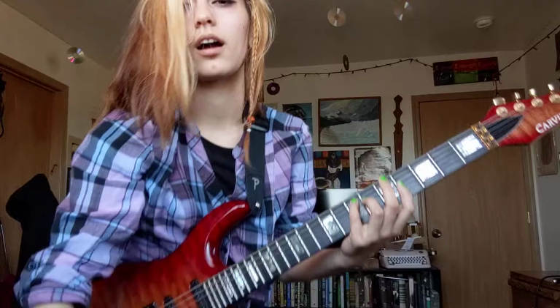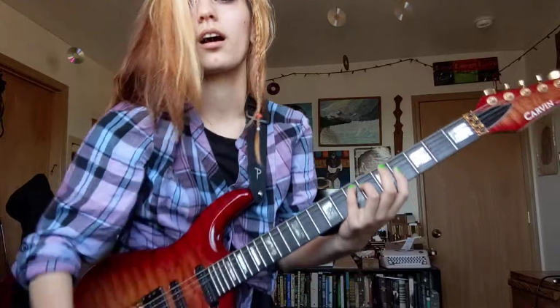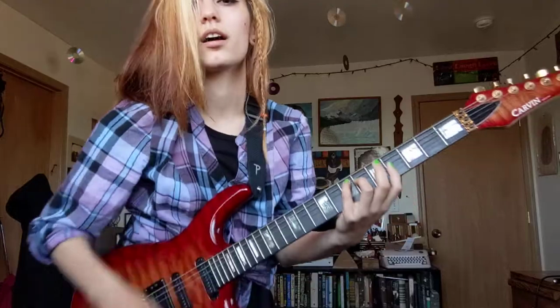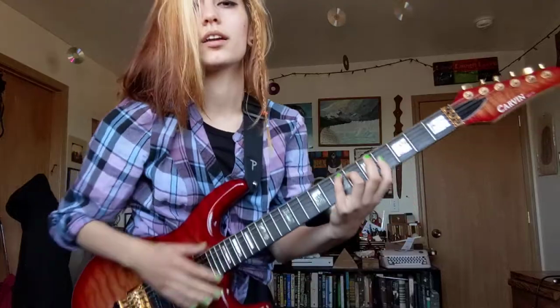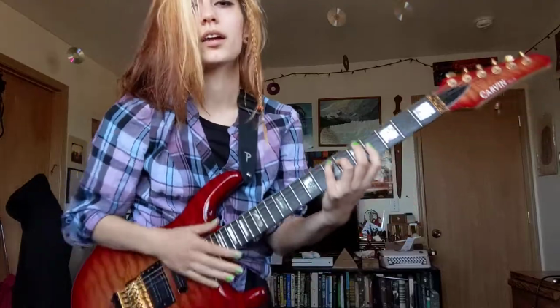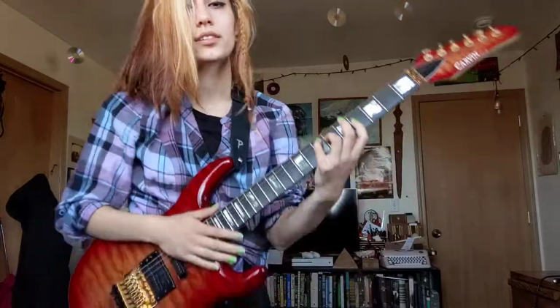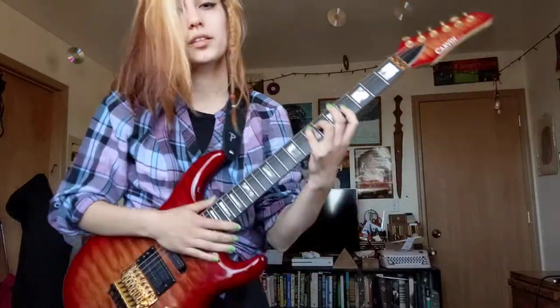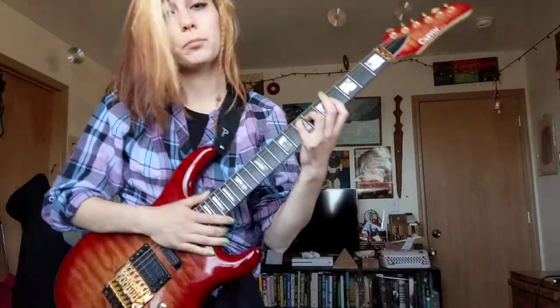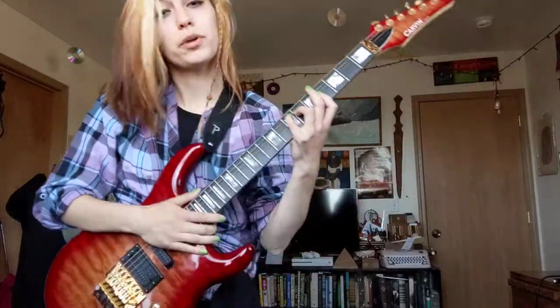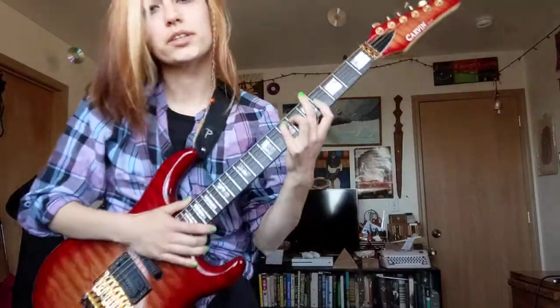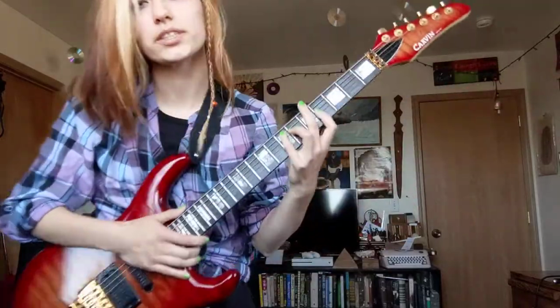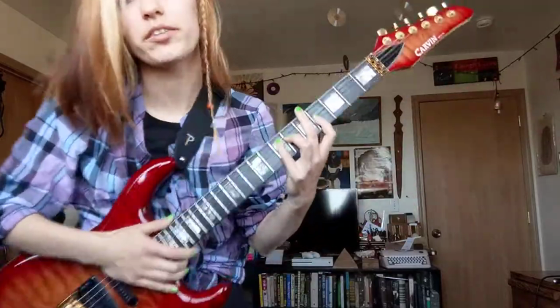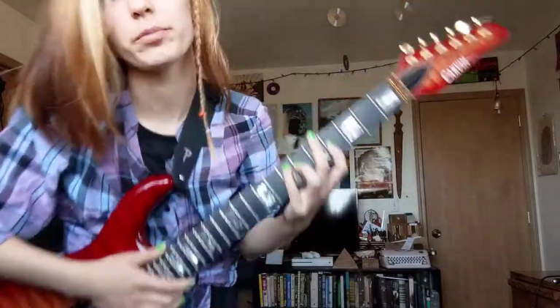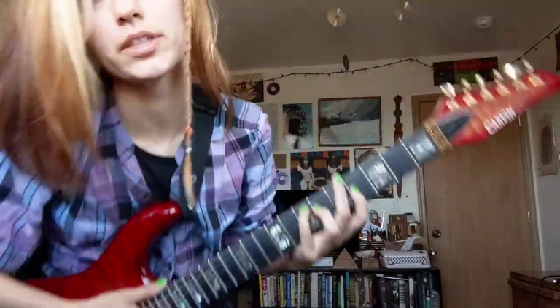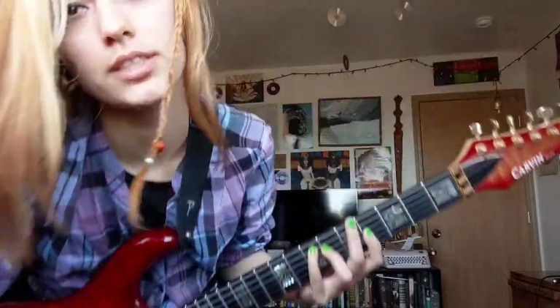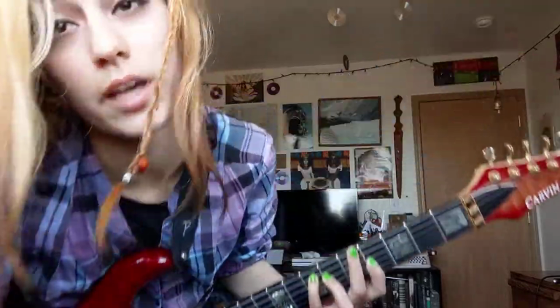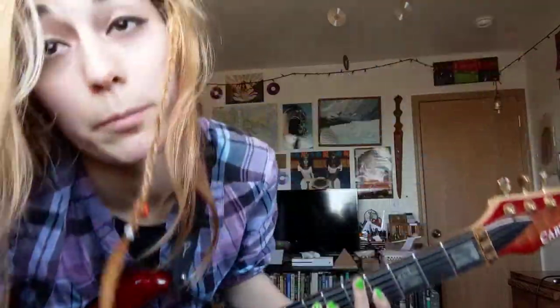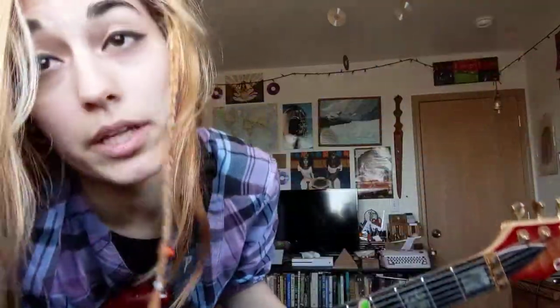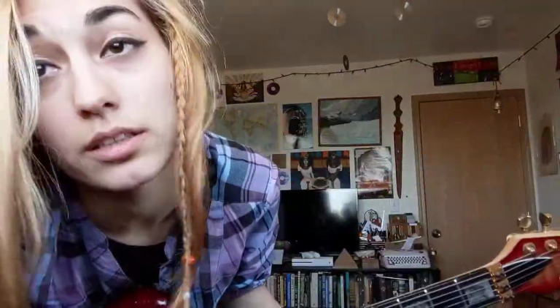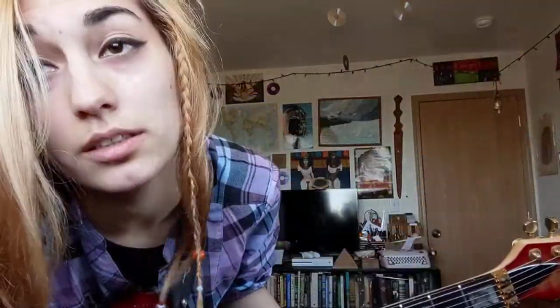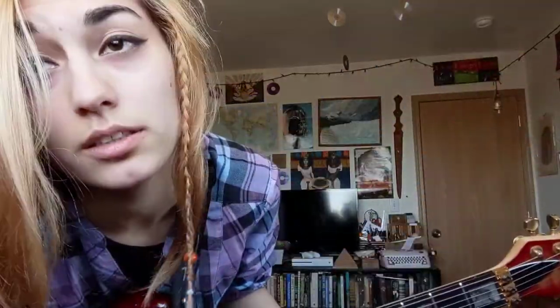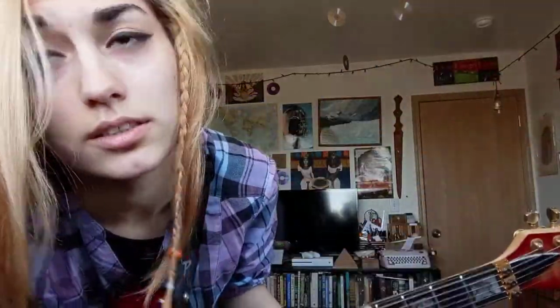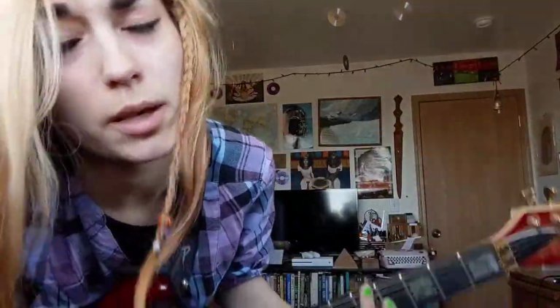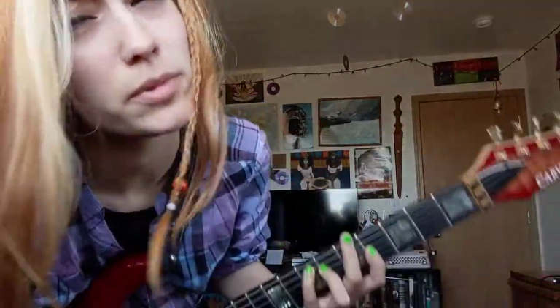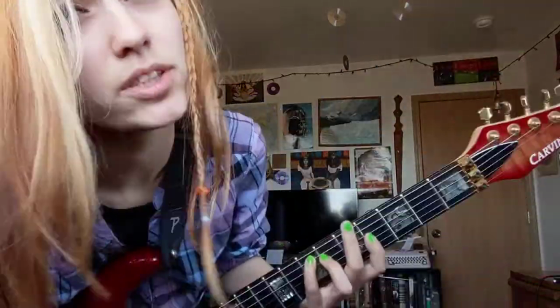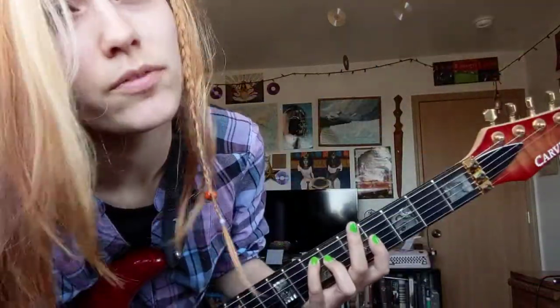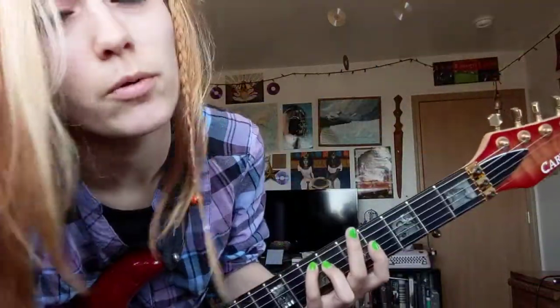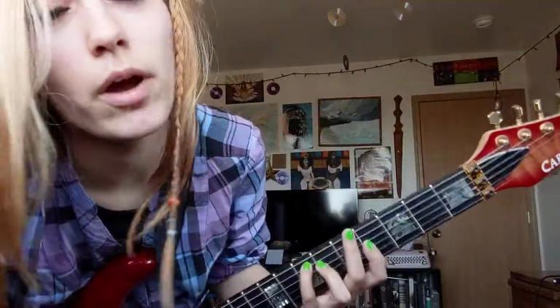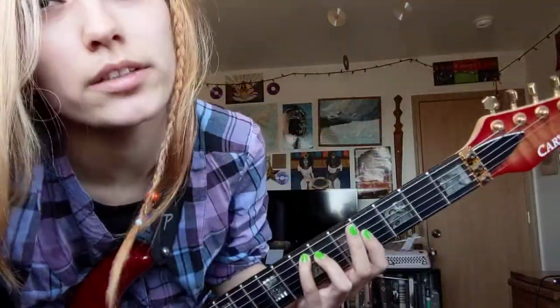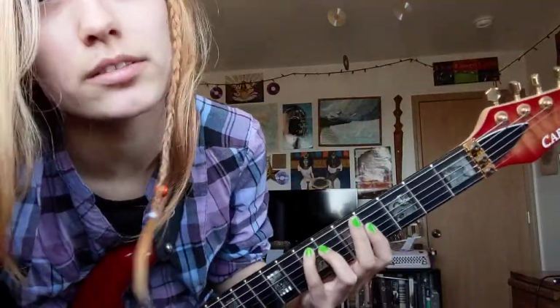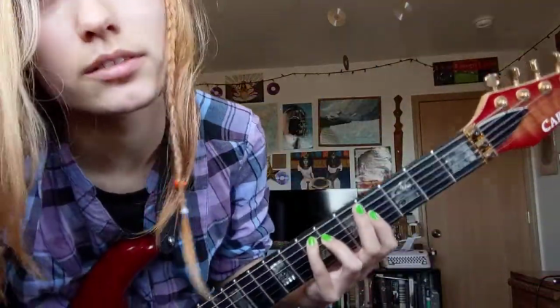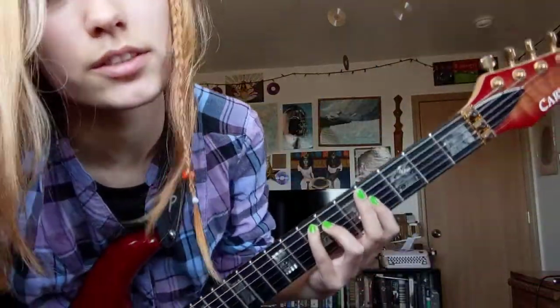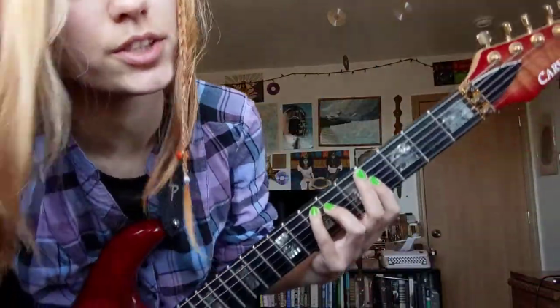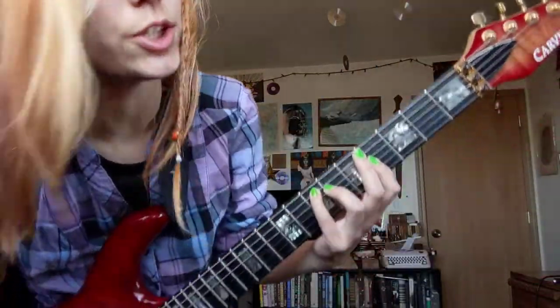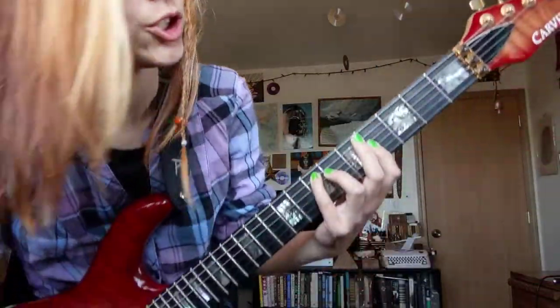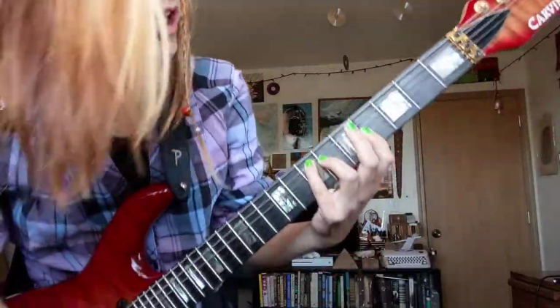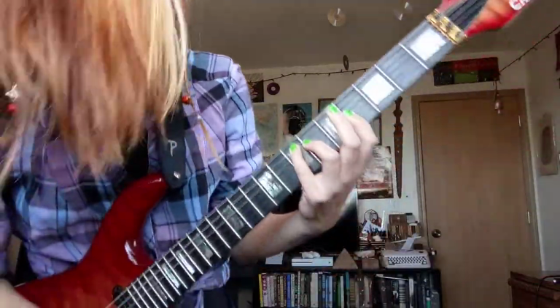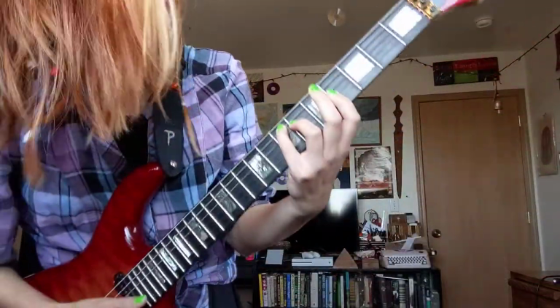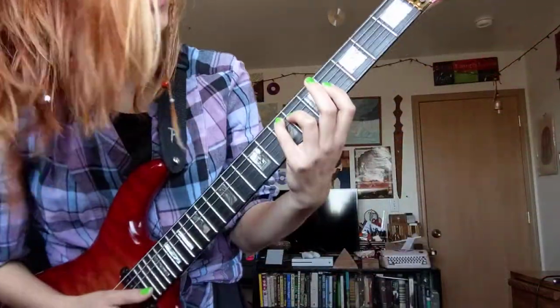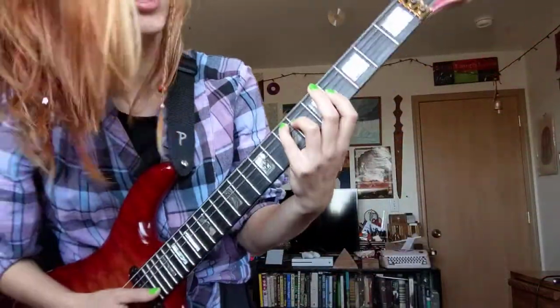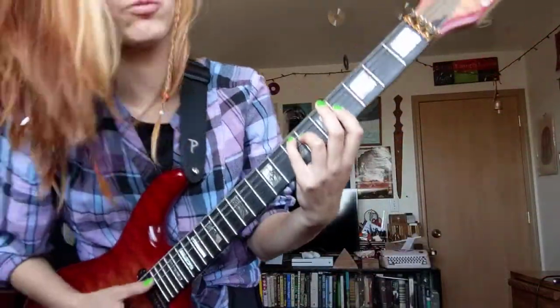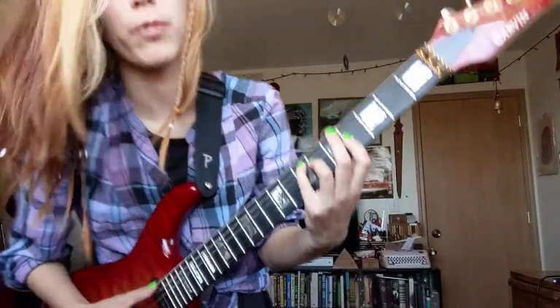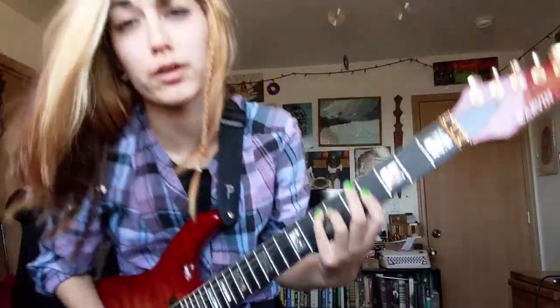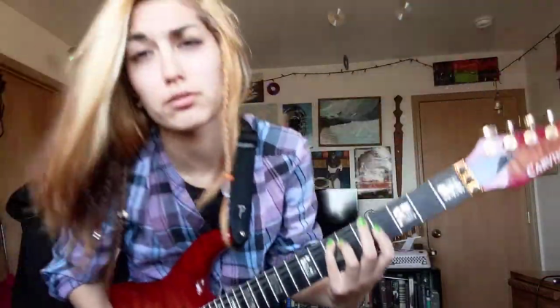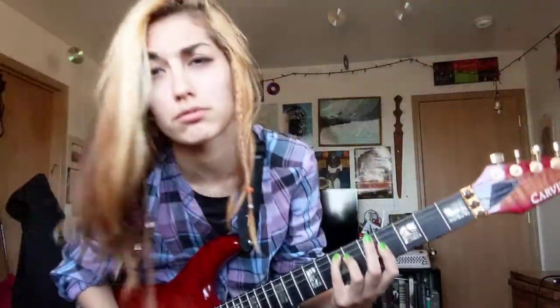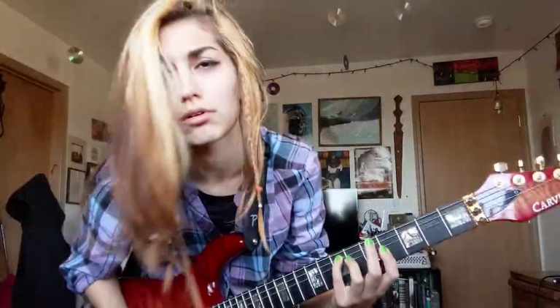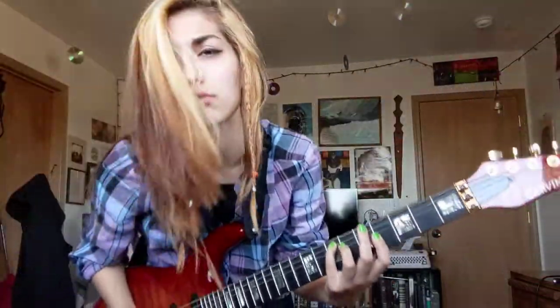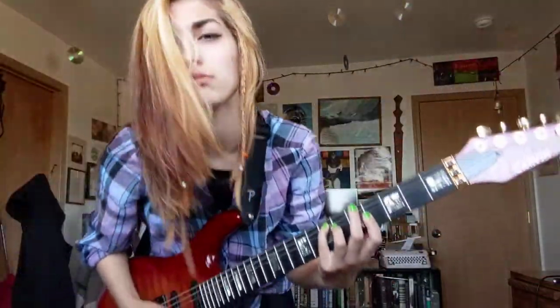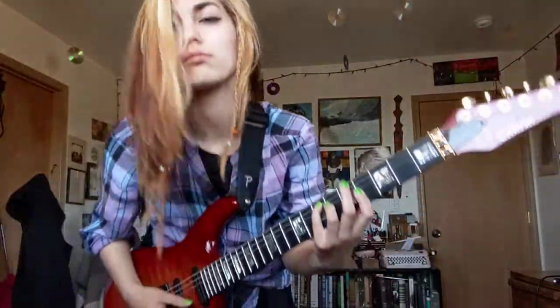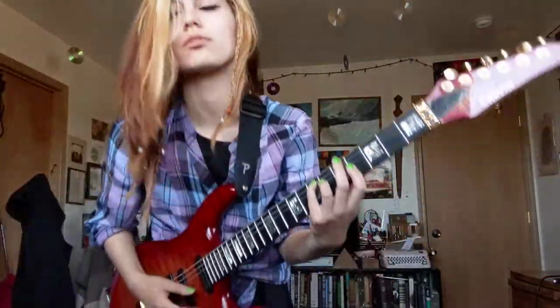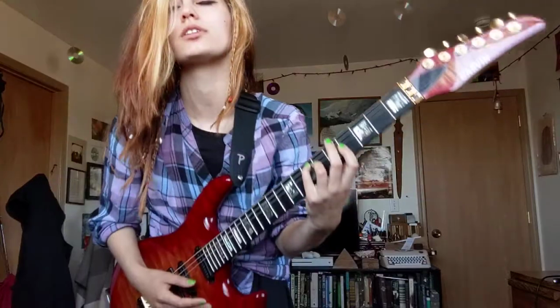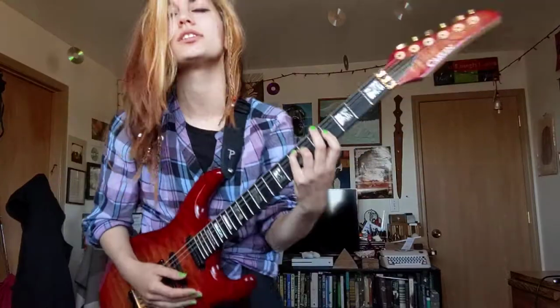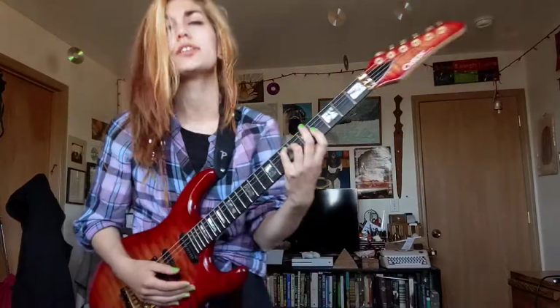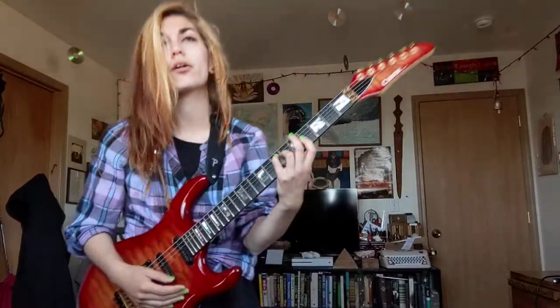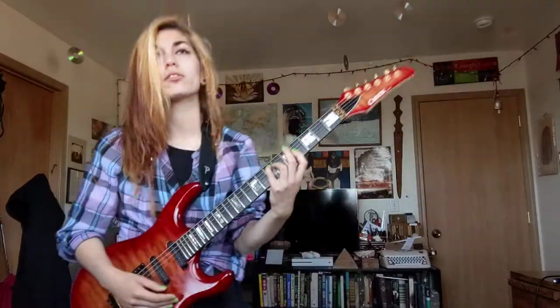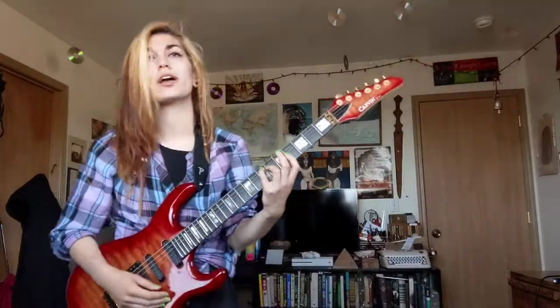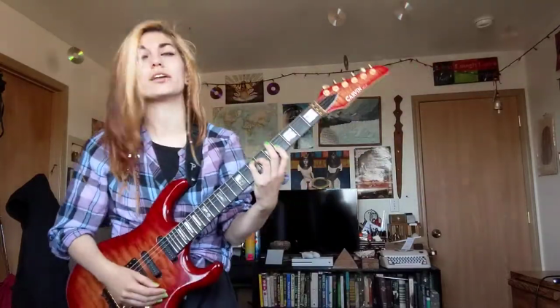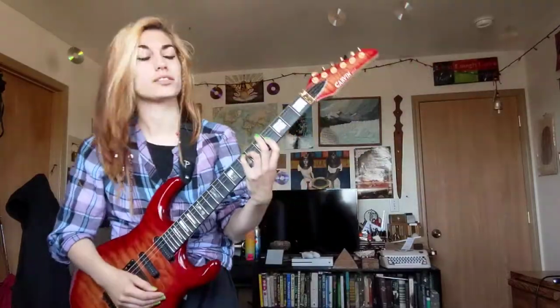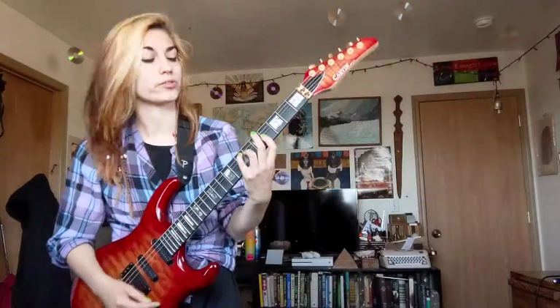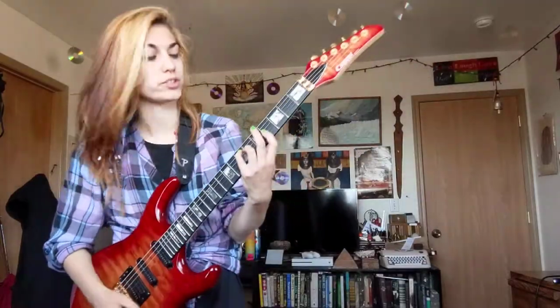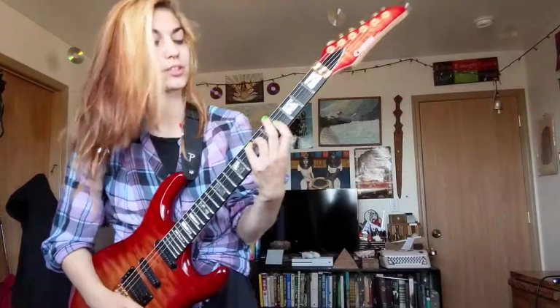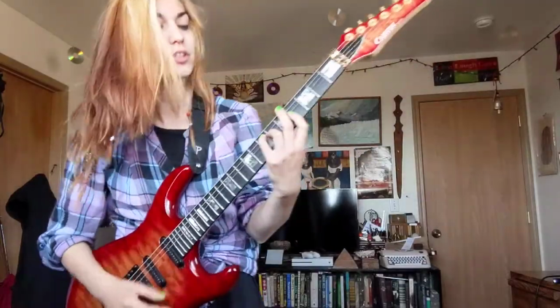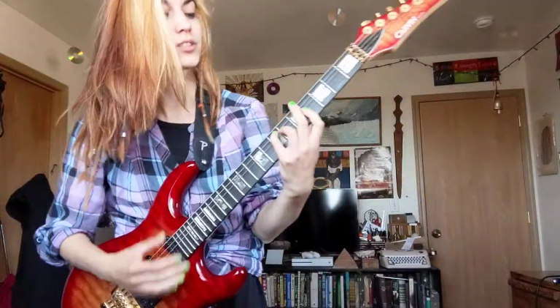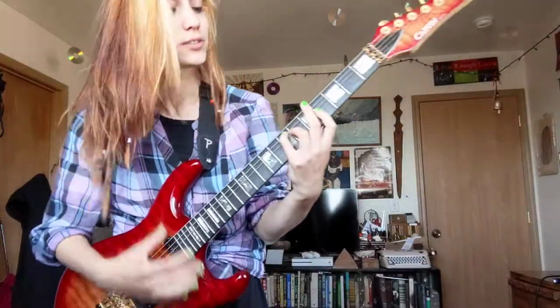It appears I've been summoned. Summoned for what? To teach you how to play rock and roll. What does it sound like? It sounds like this.